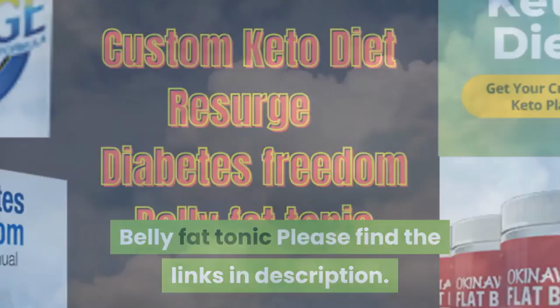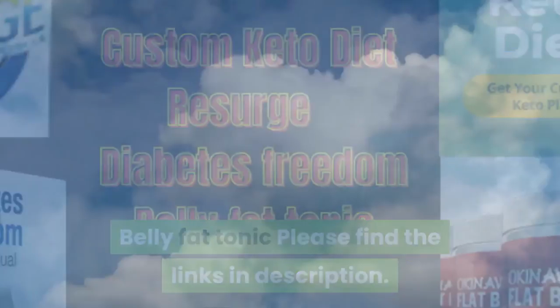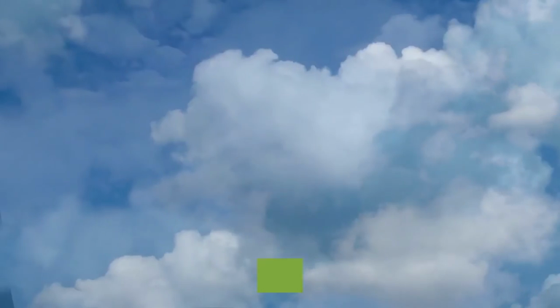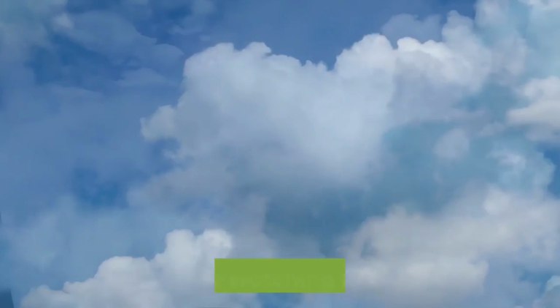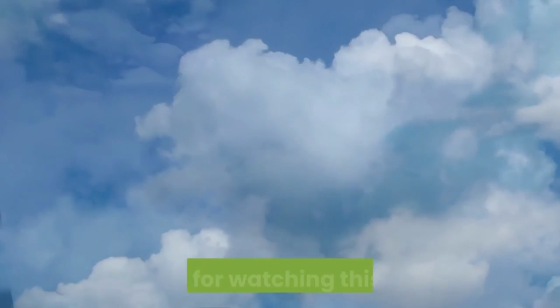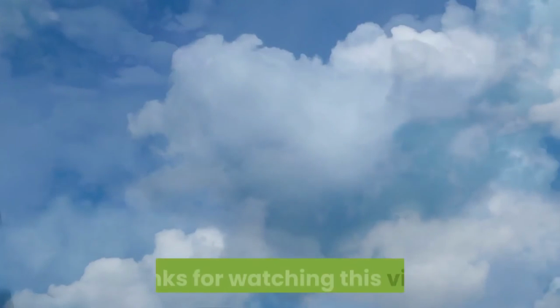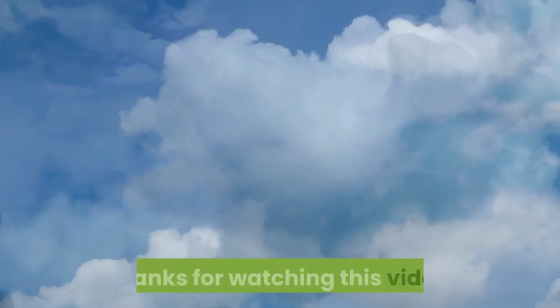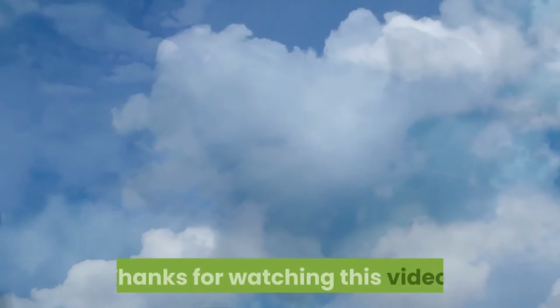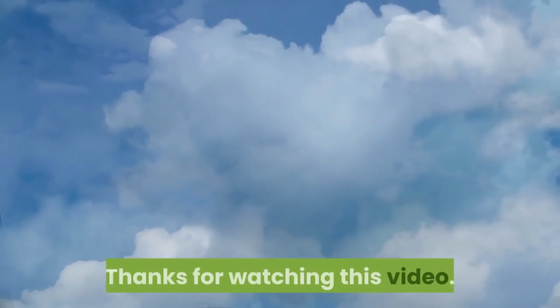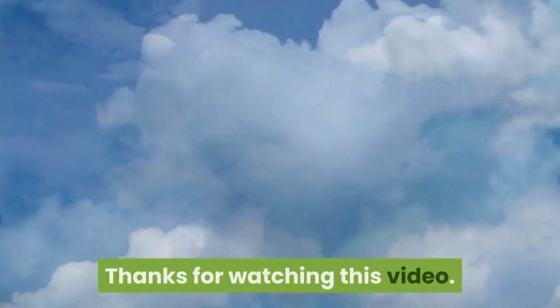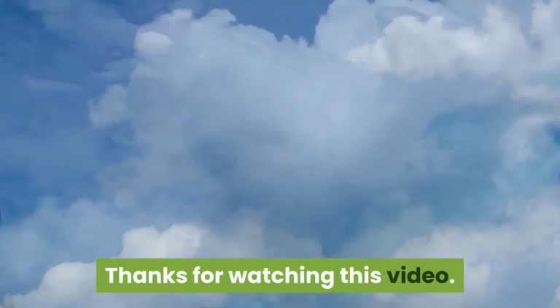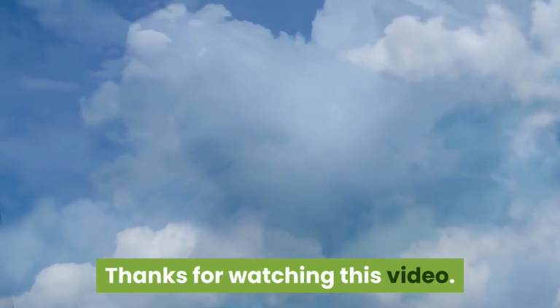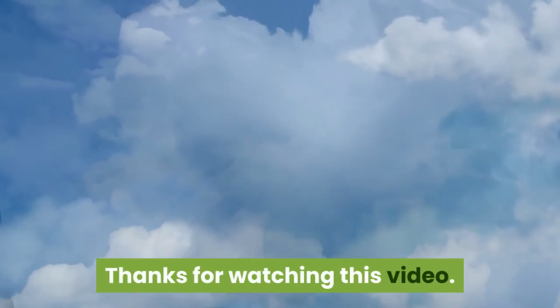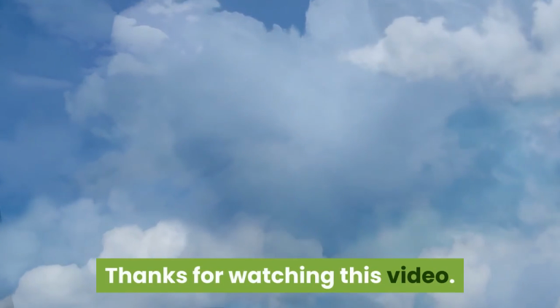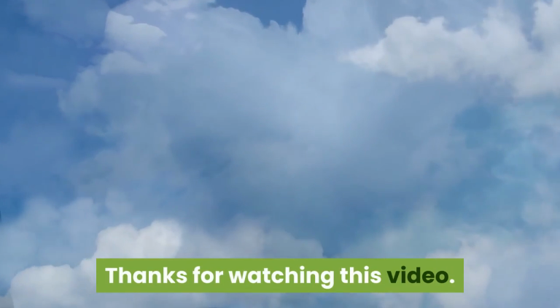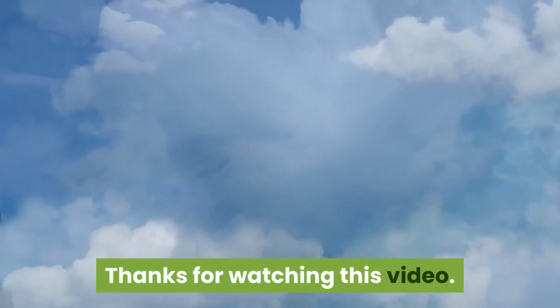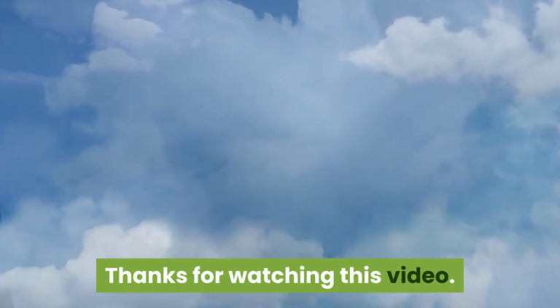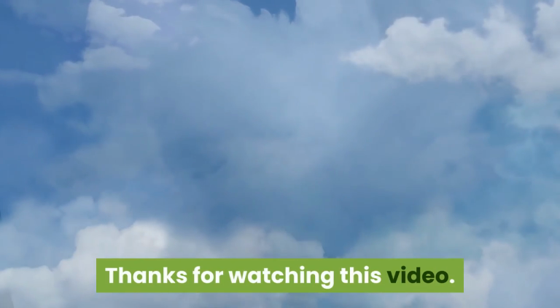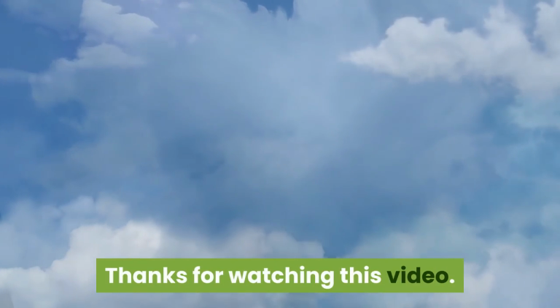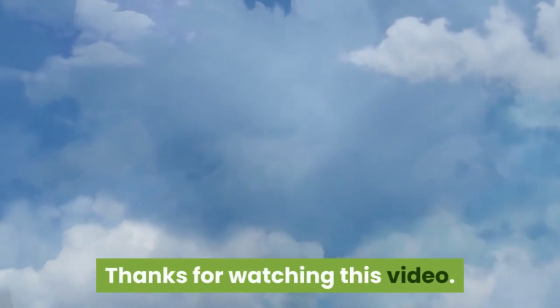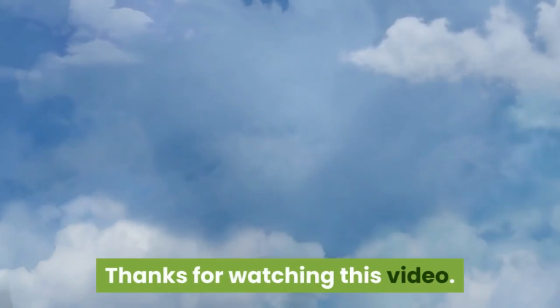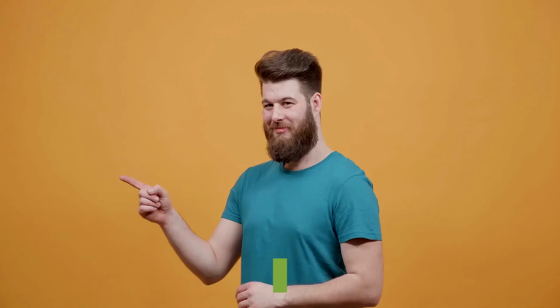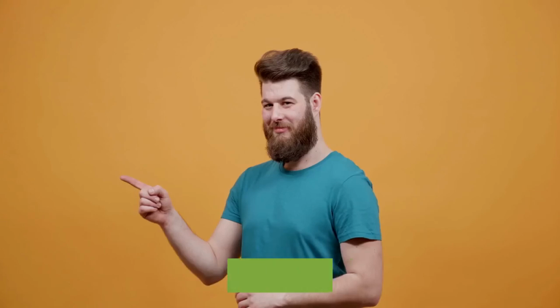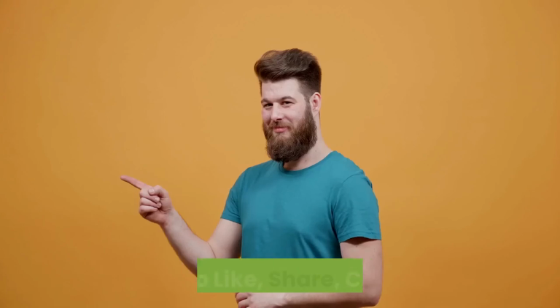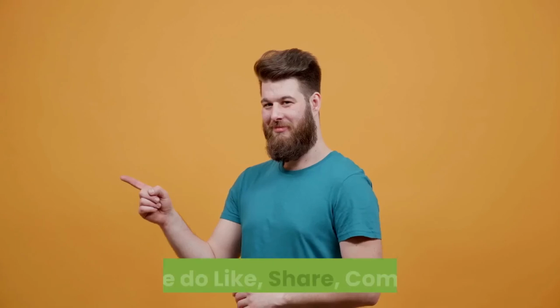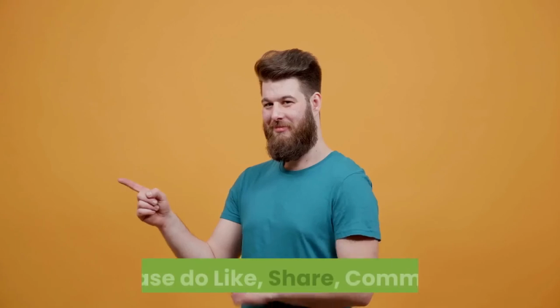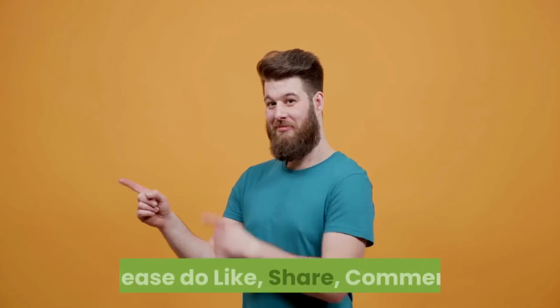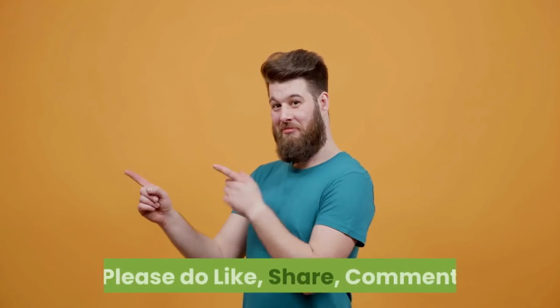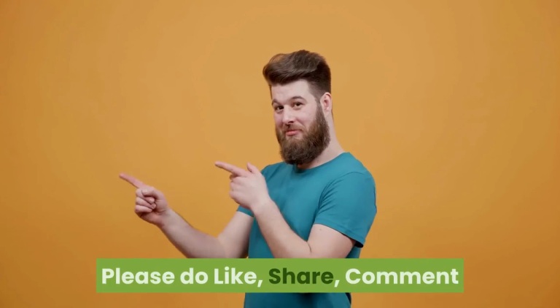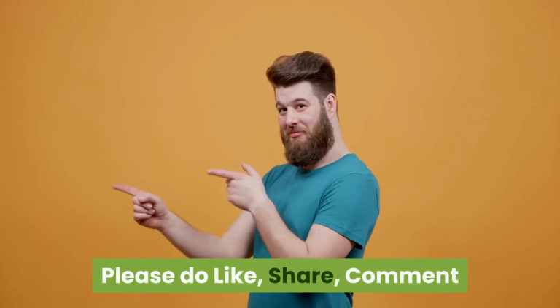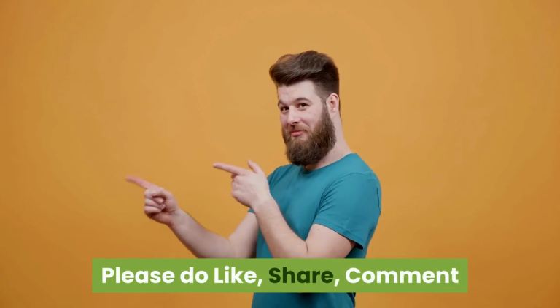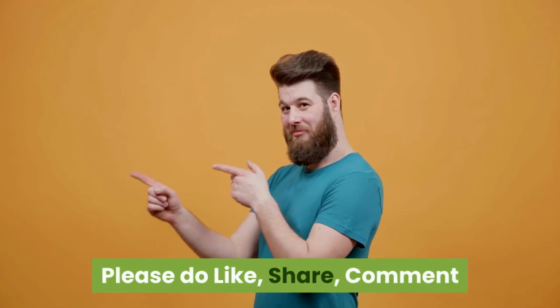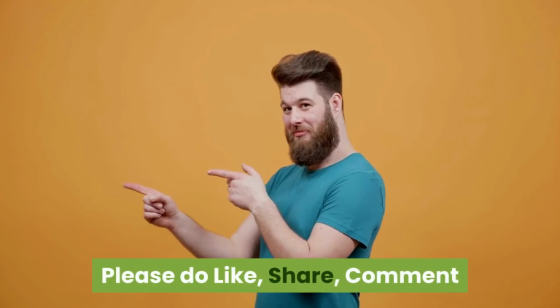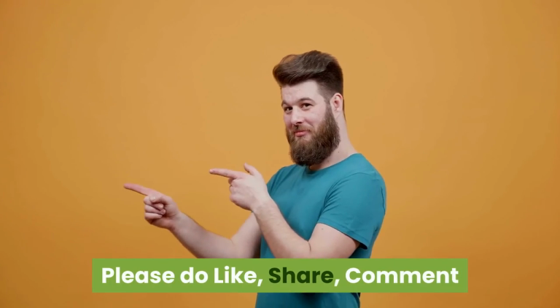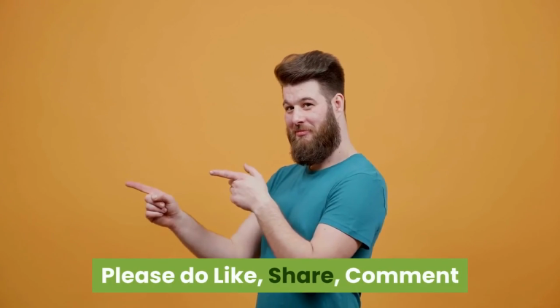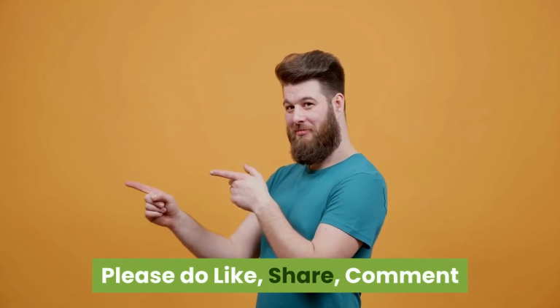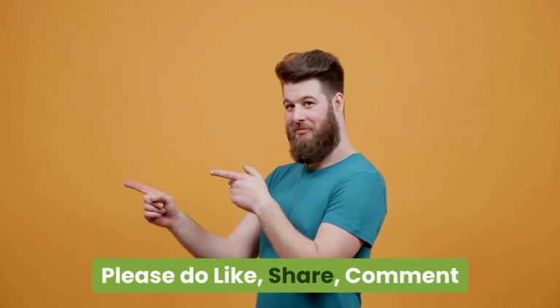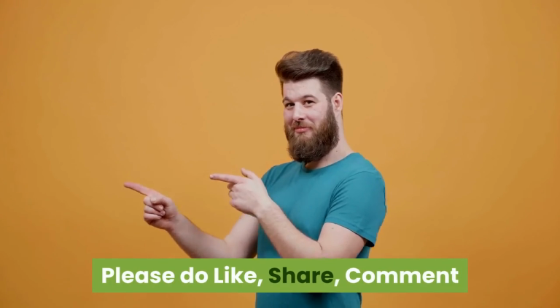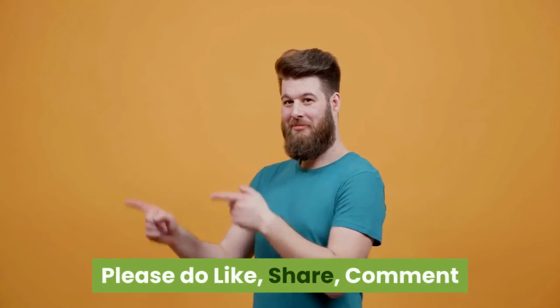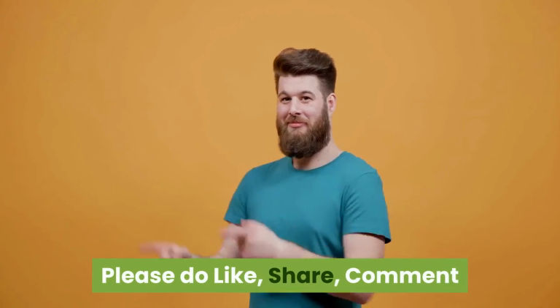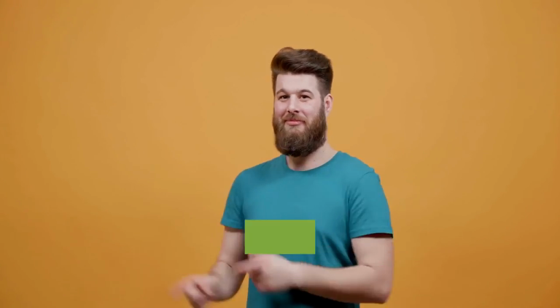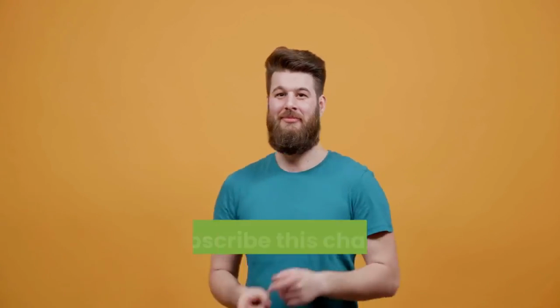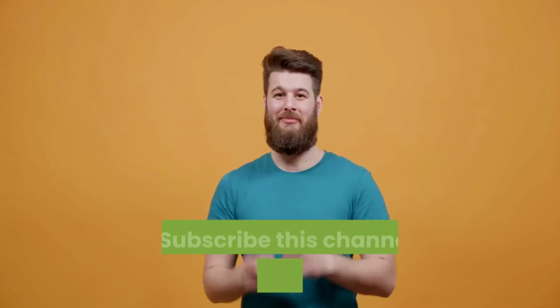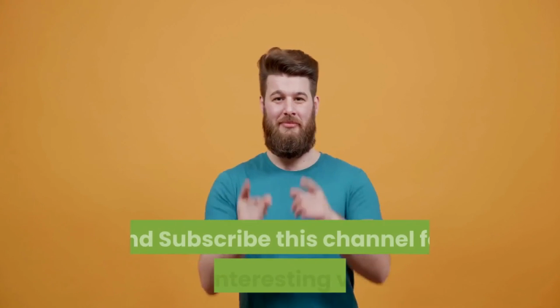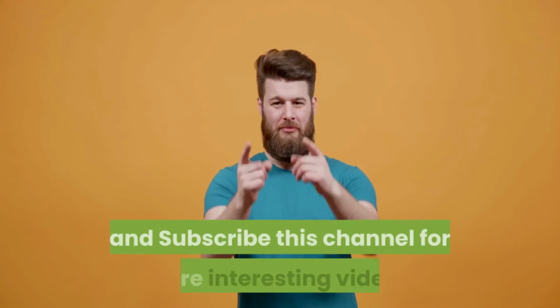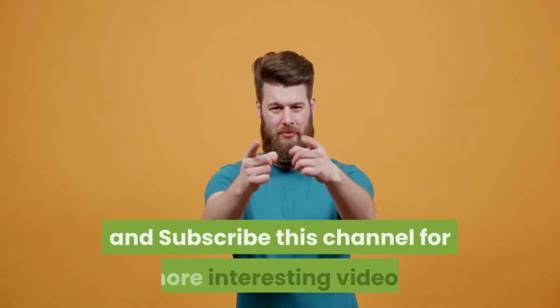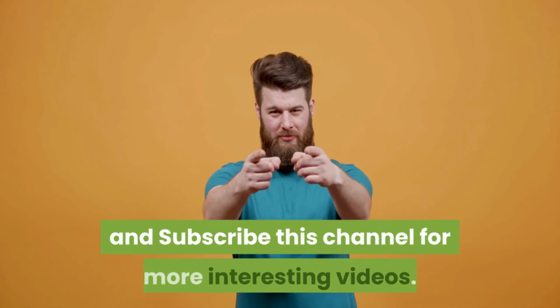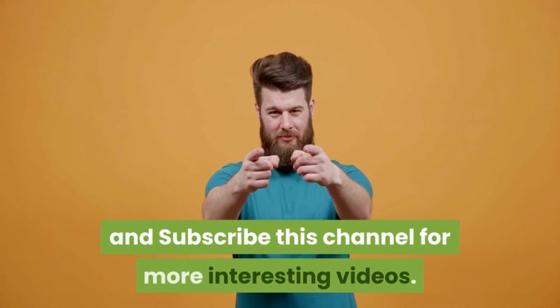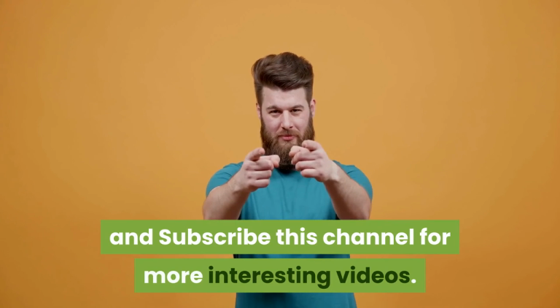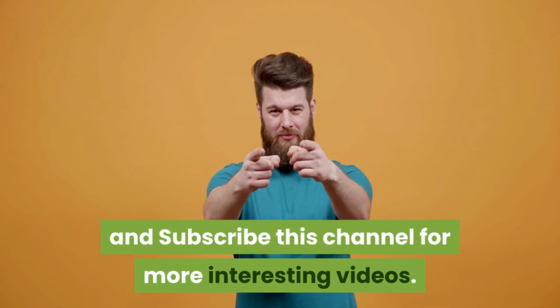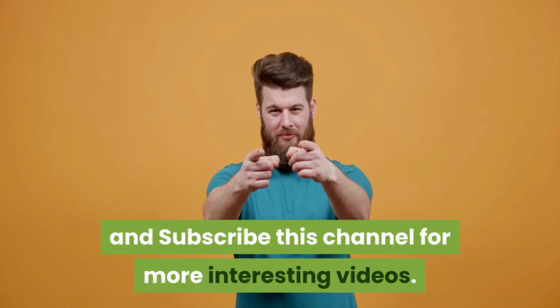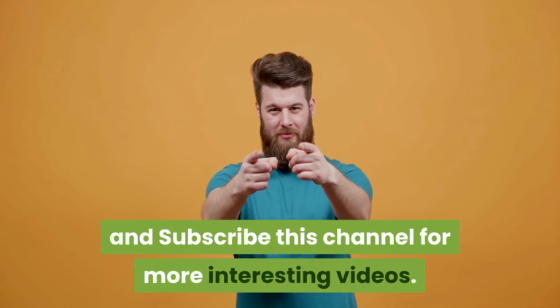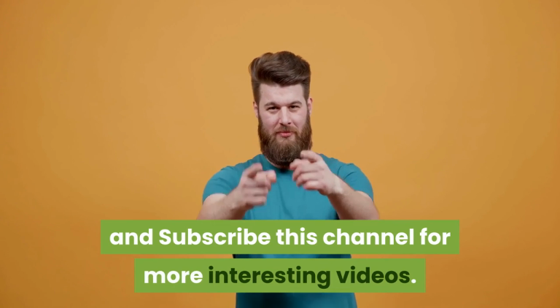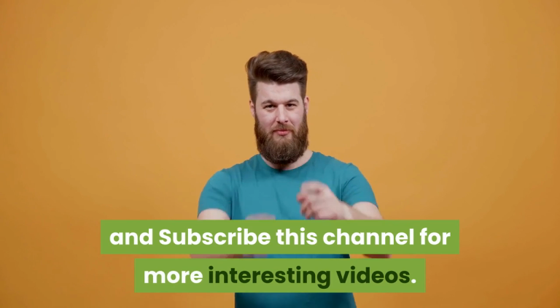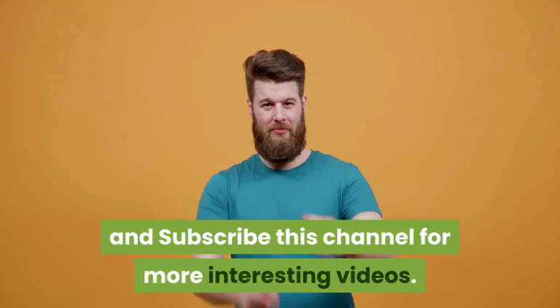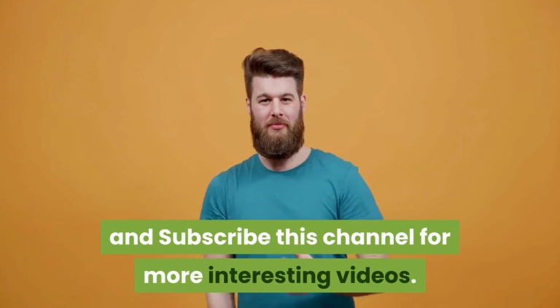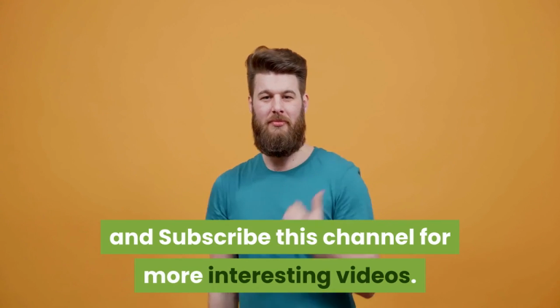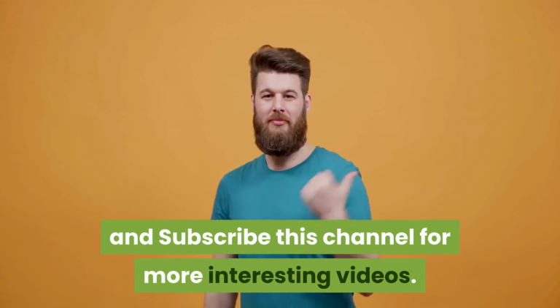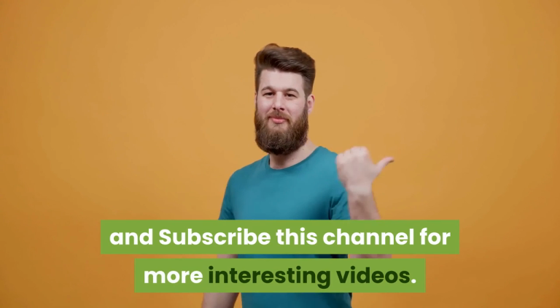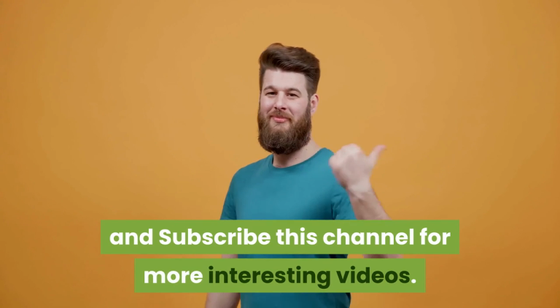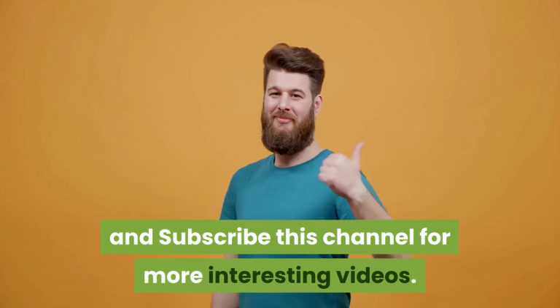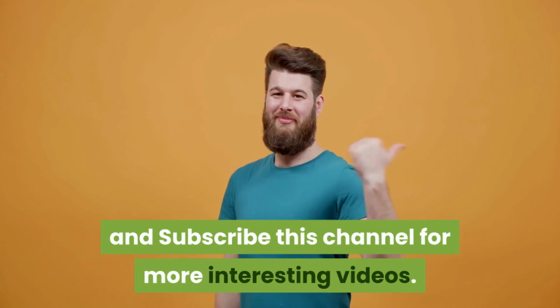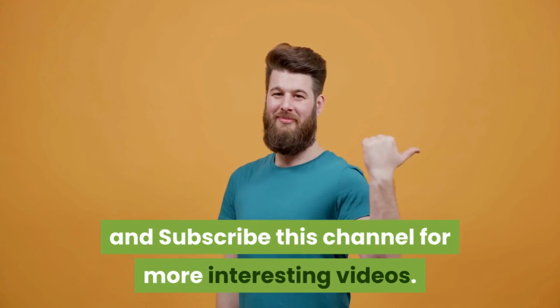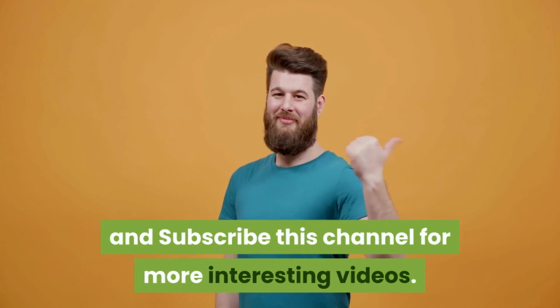Thanks for watching this video. Please do like, share, comment, and subscribe to this channel for more interesting videos.